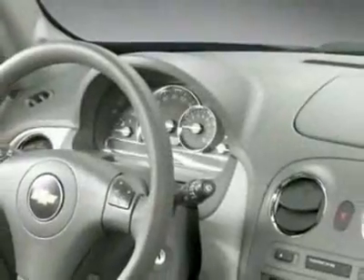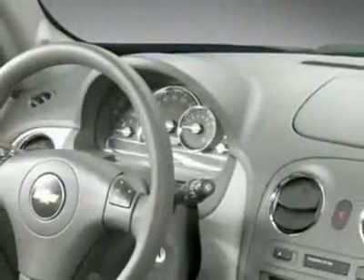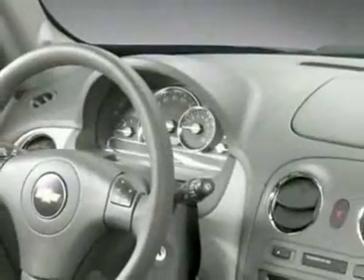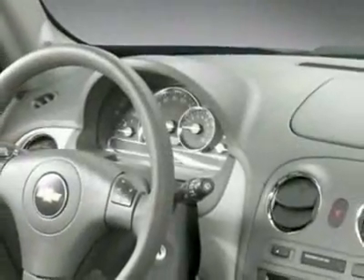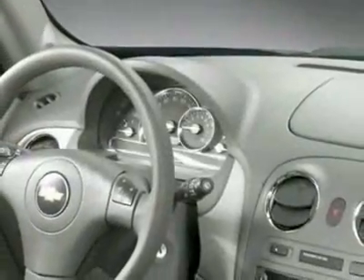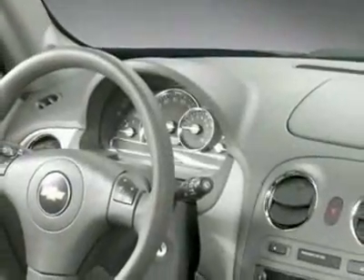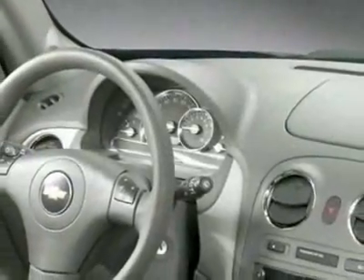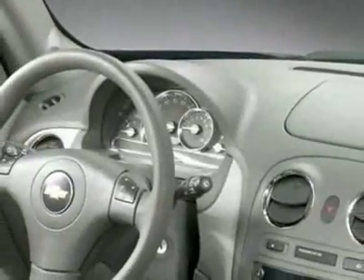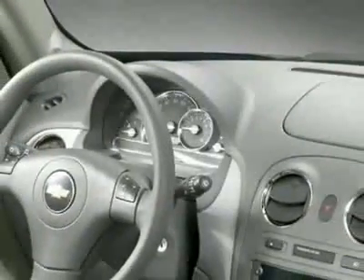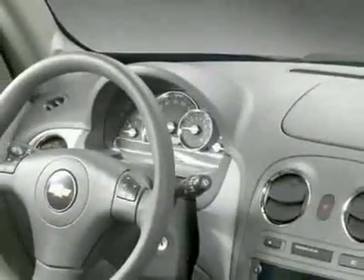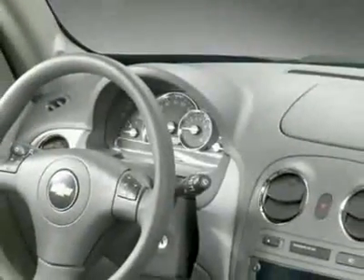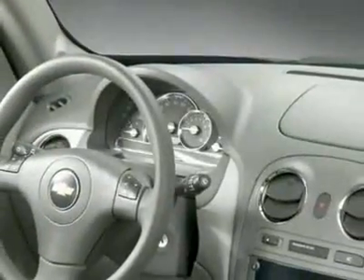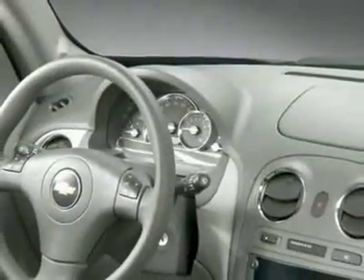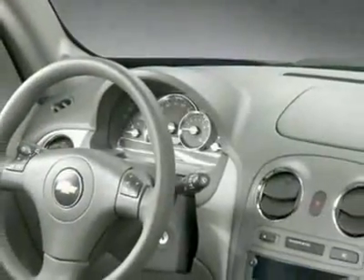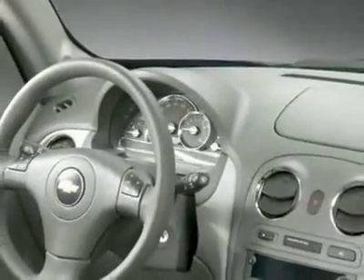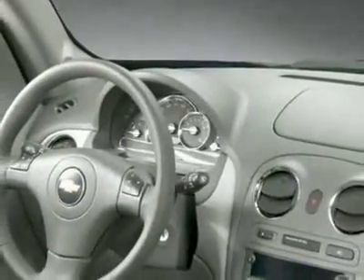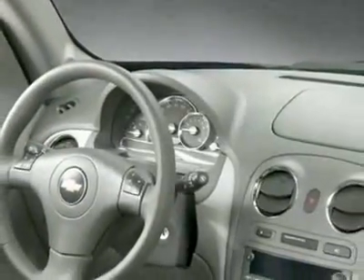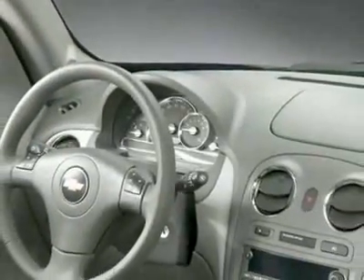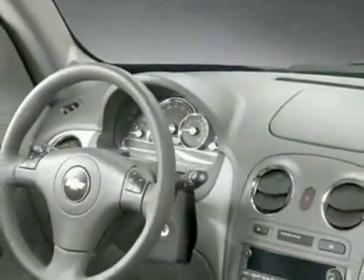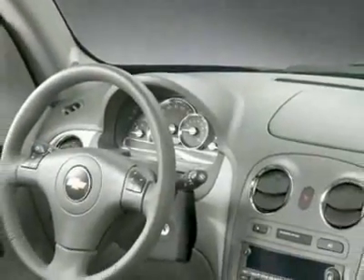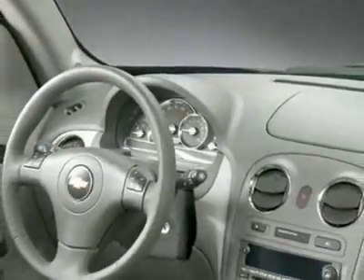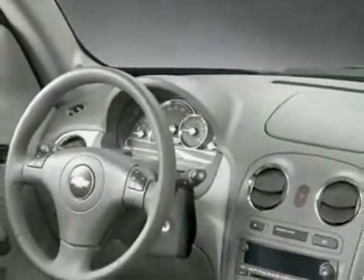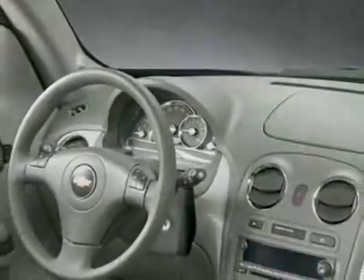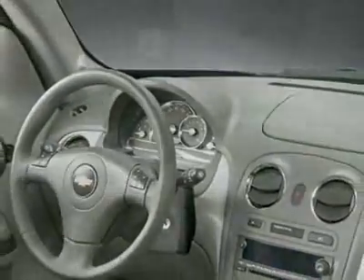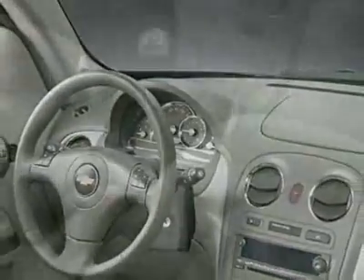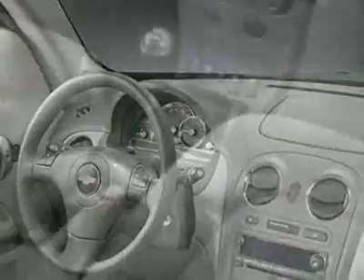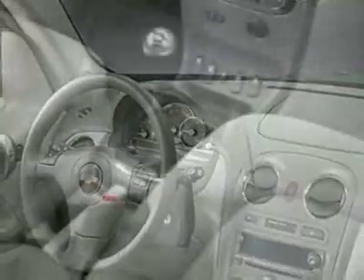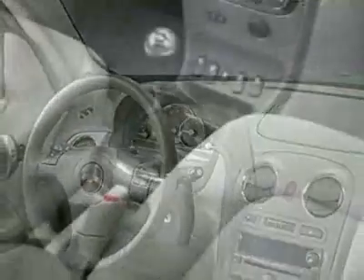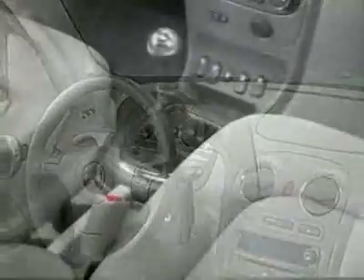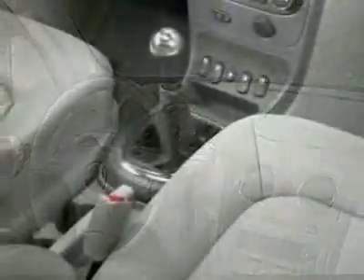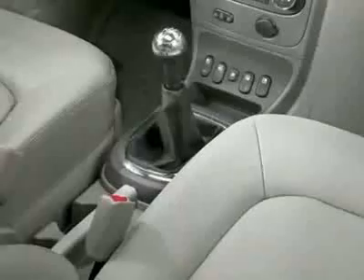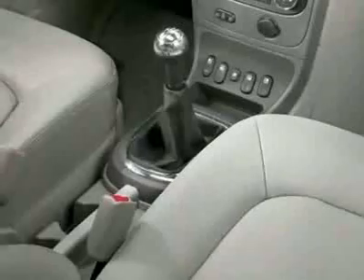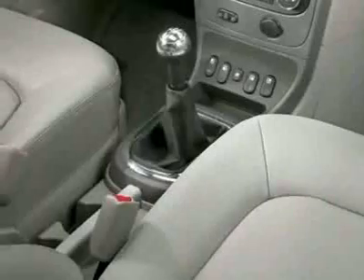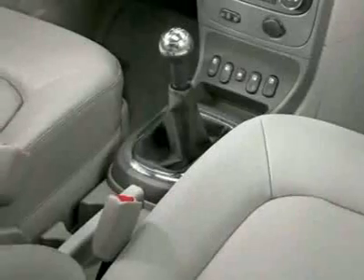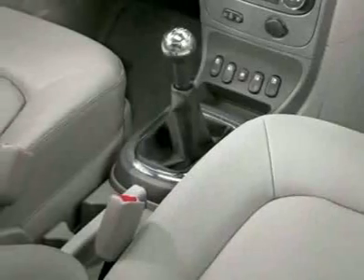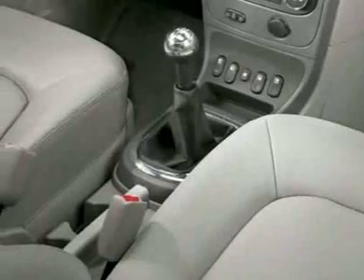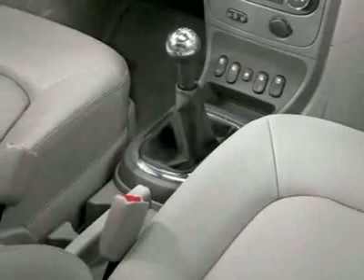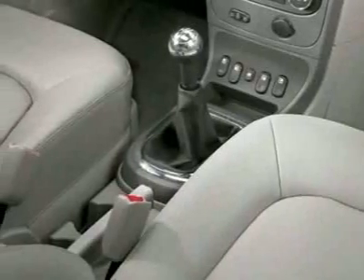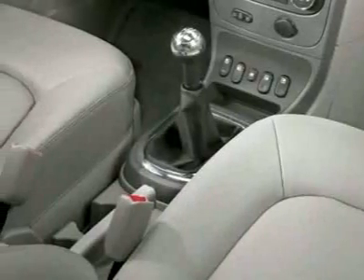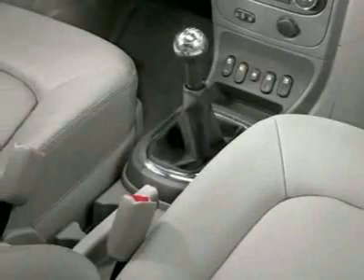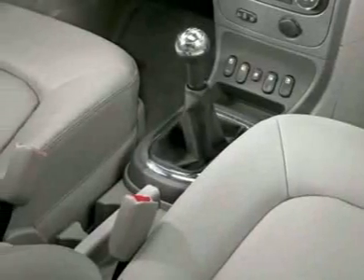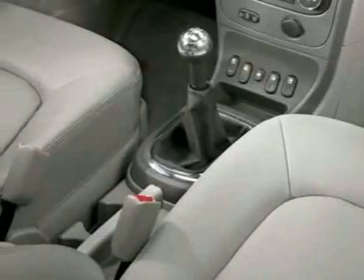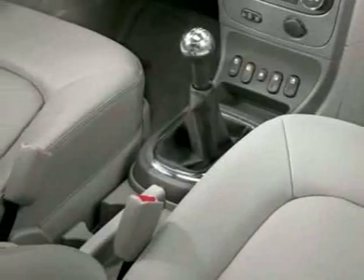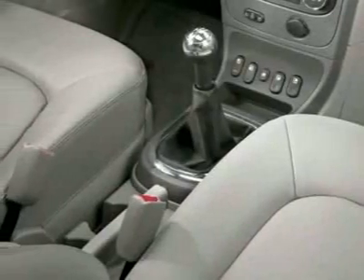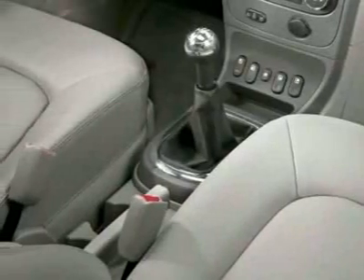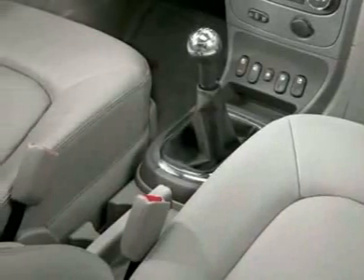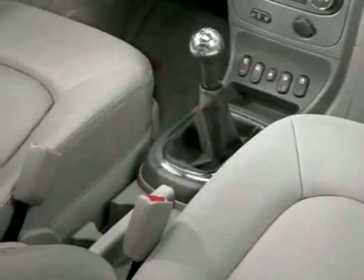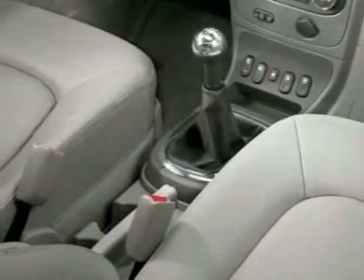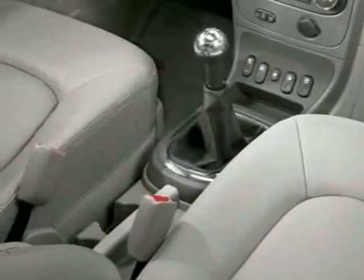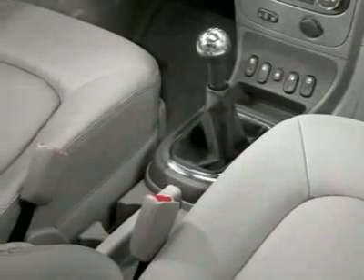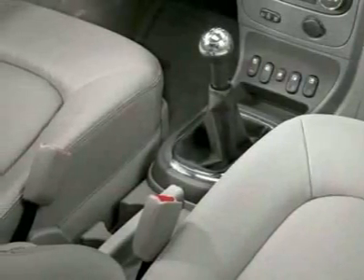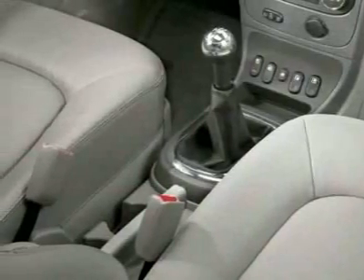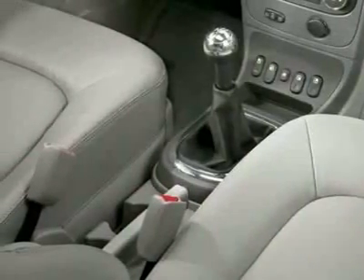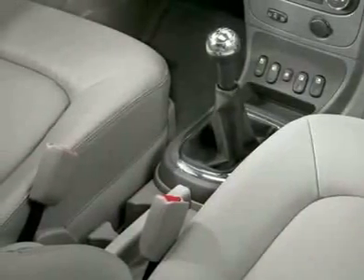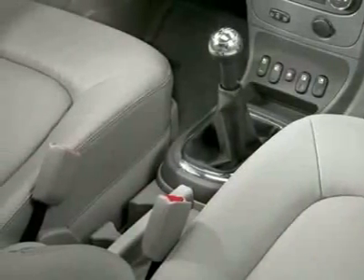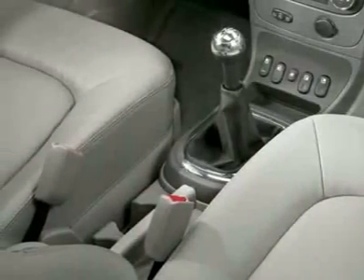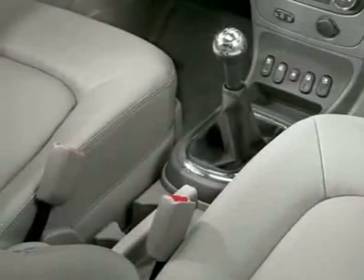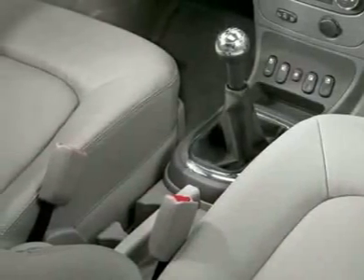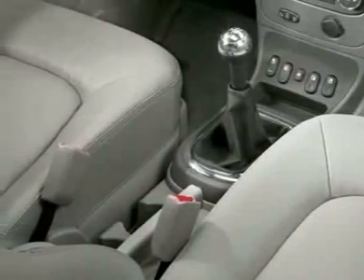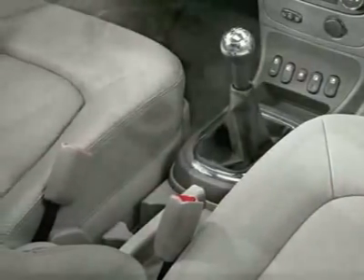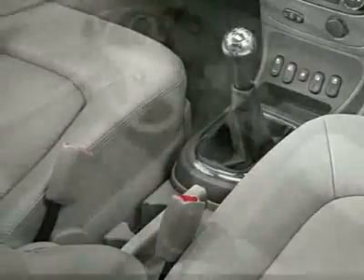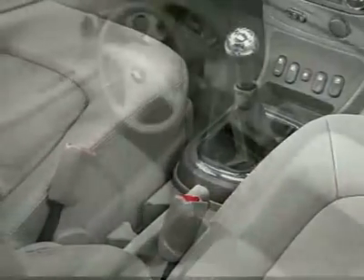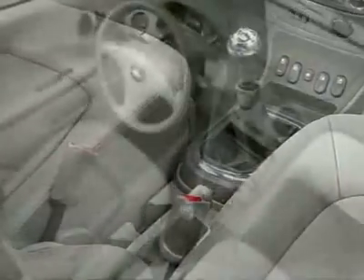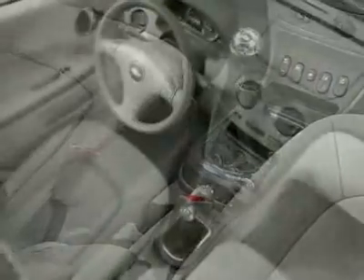This vehicle comes equipped with power steering, steering wheel radio controls, tinted windows, and ABS brakes.